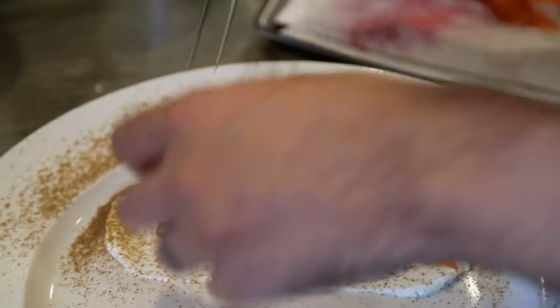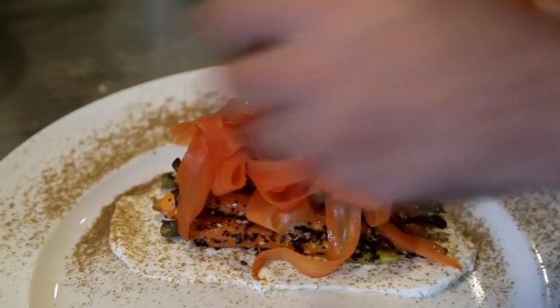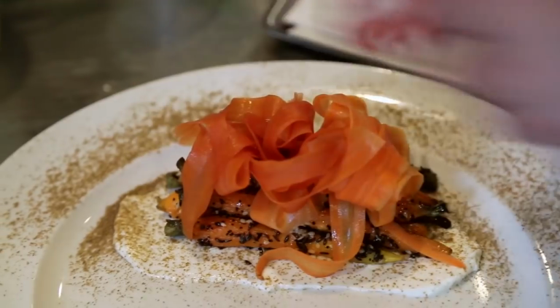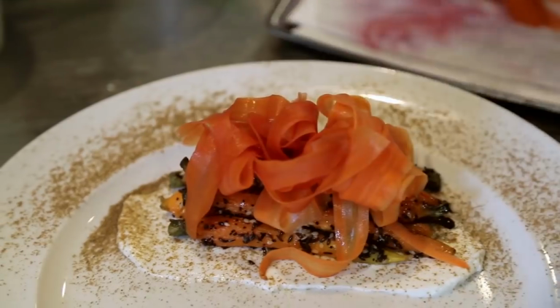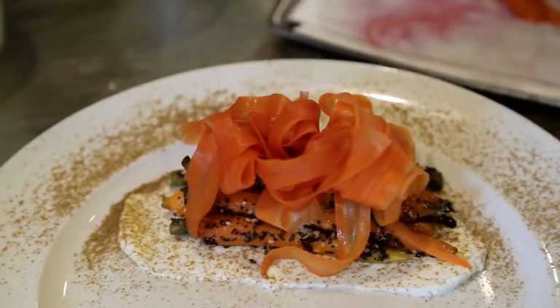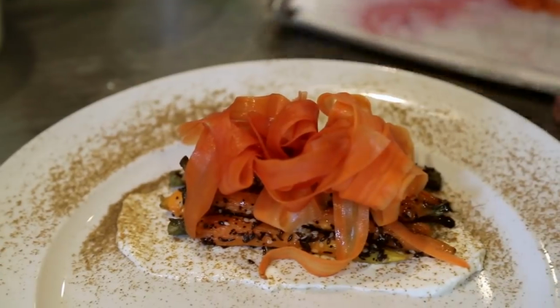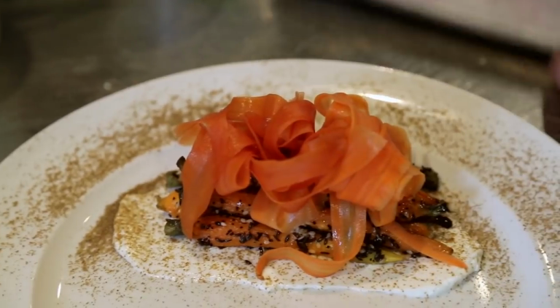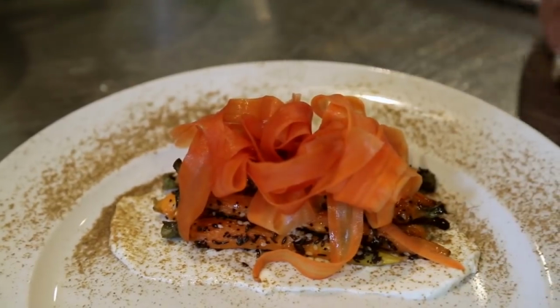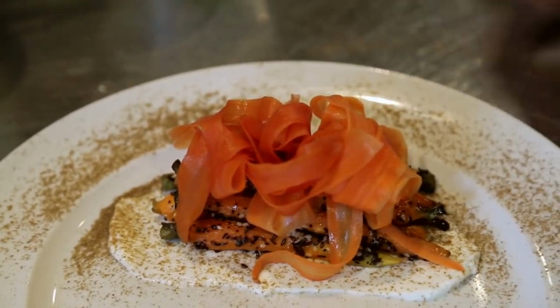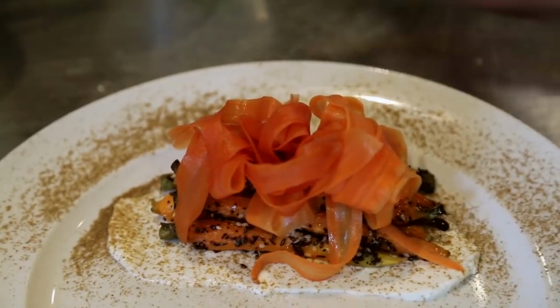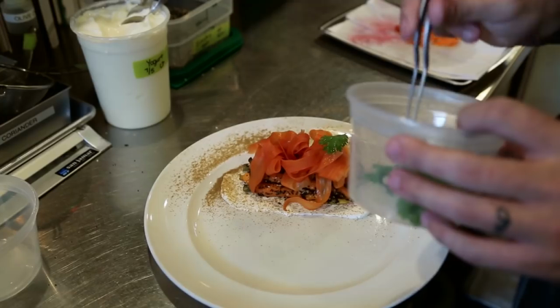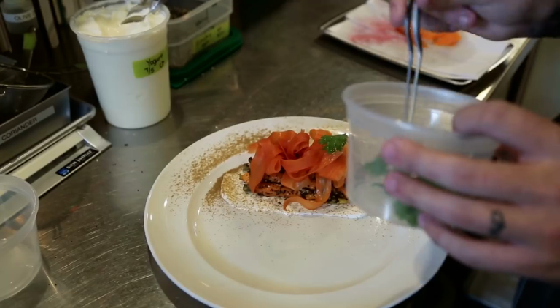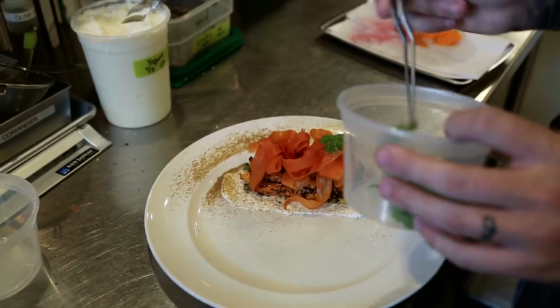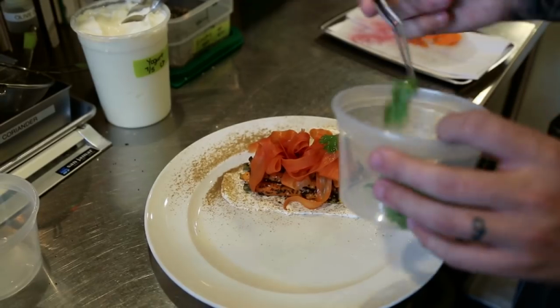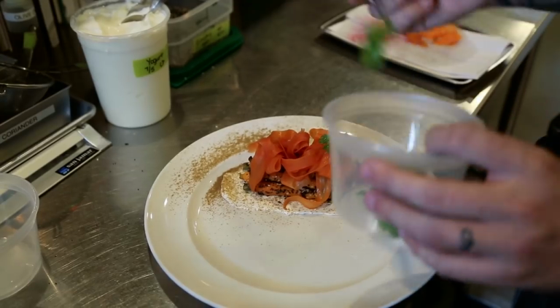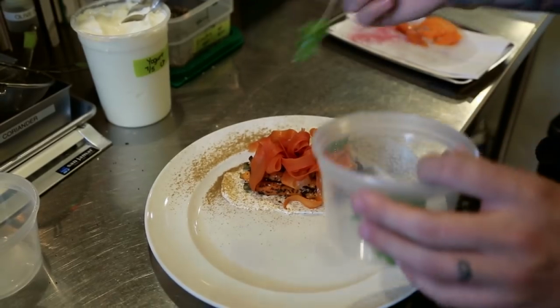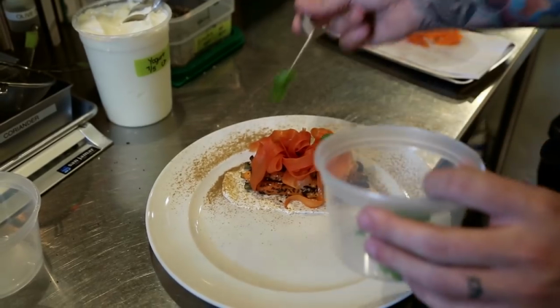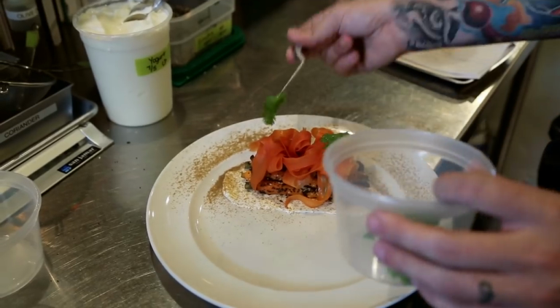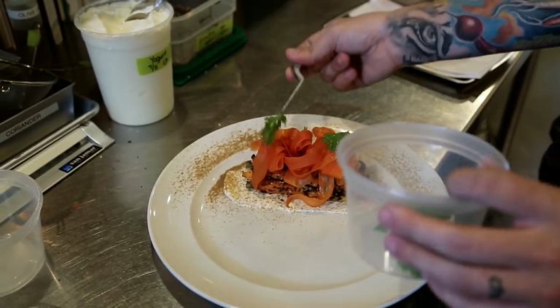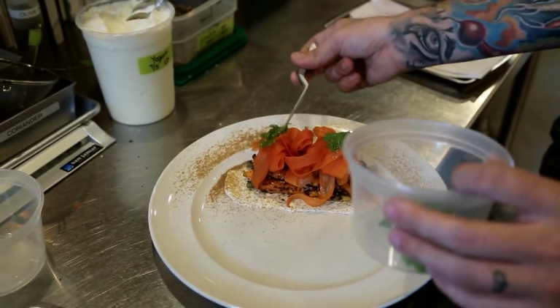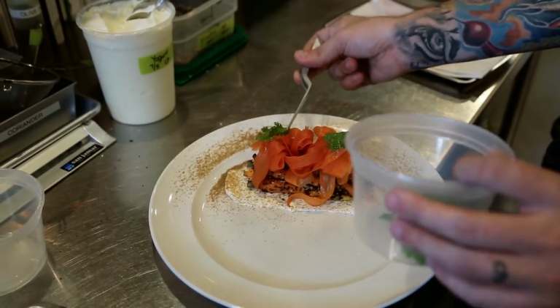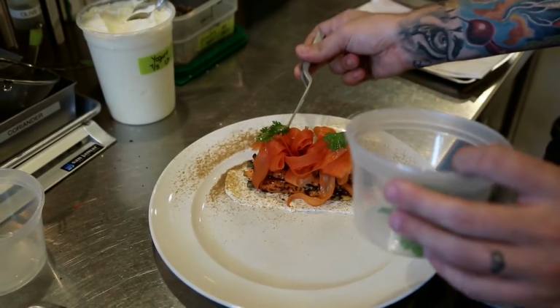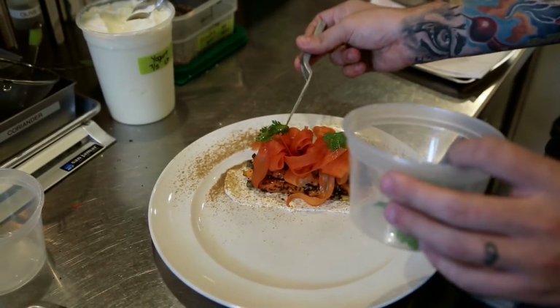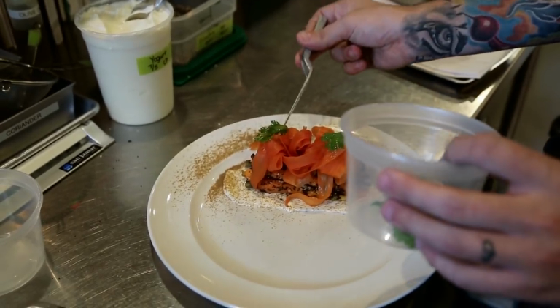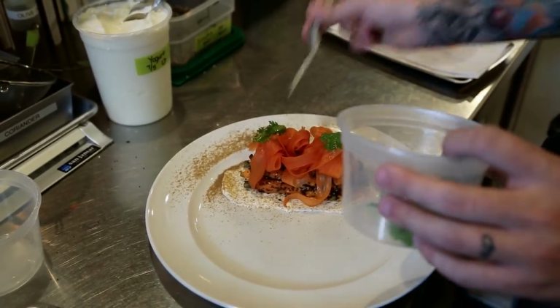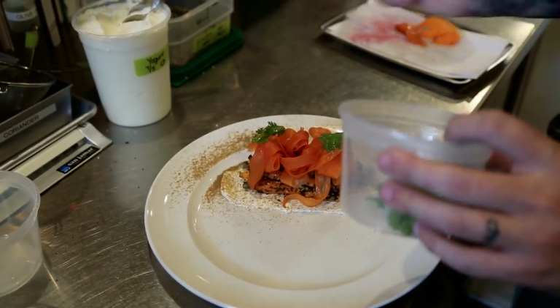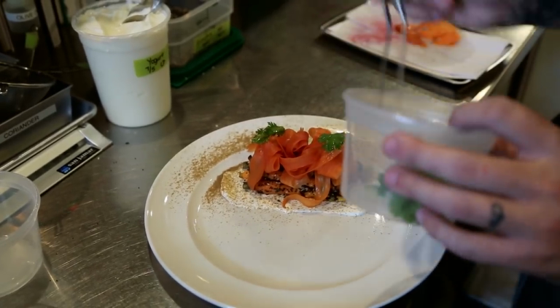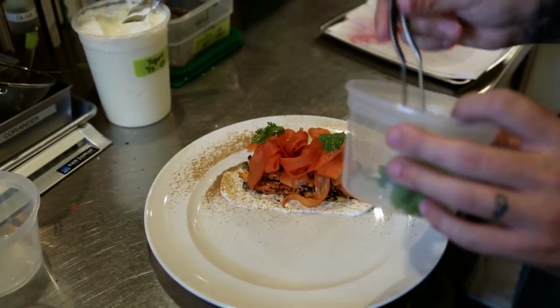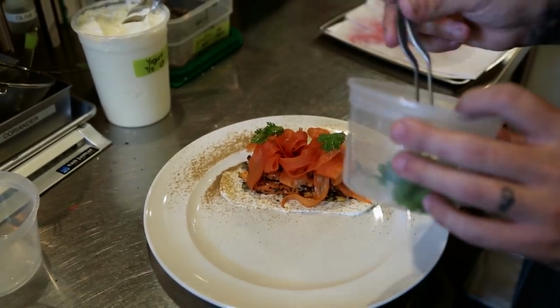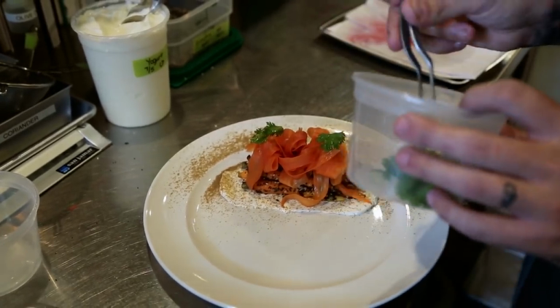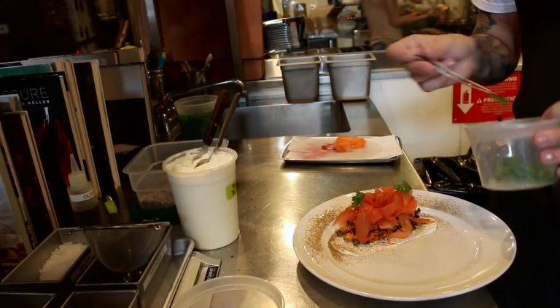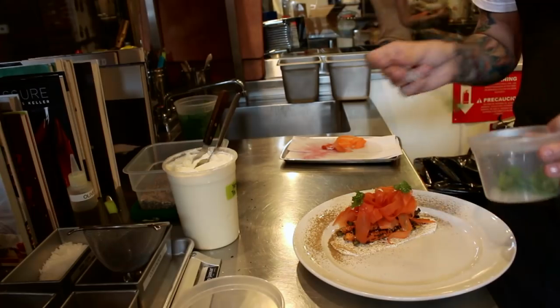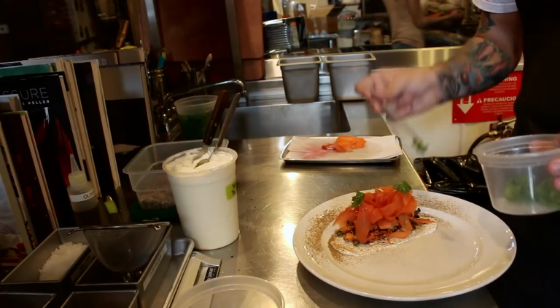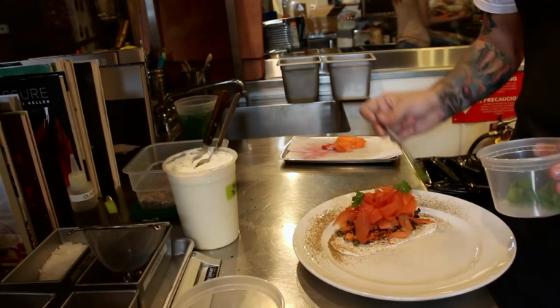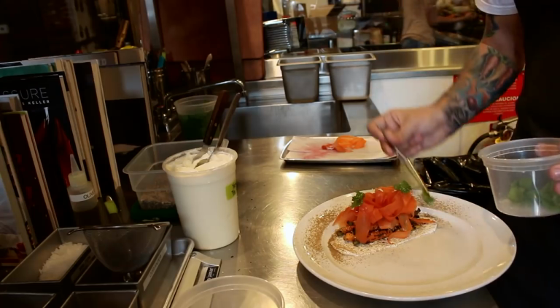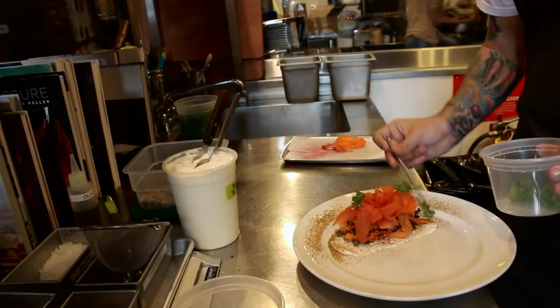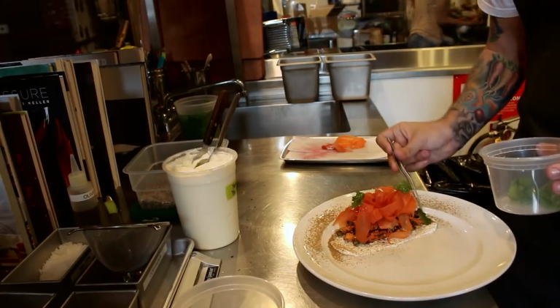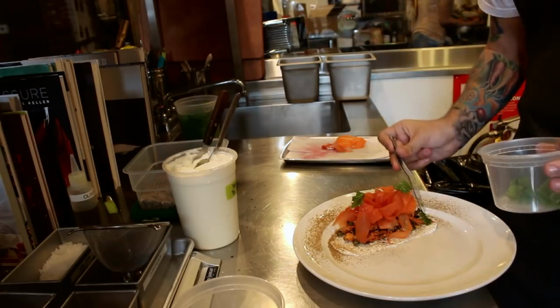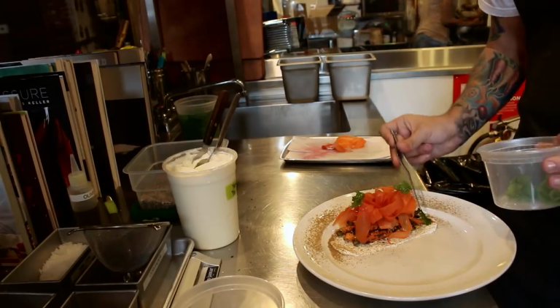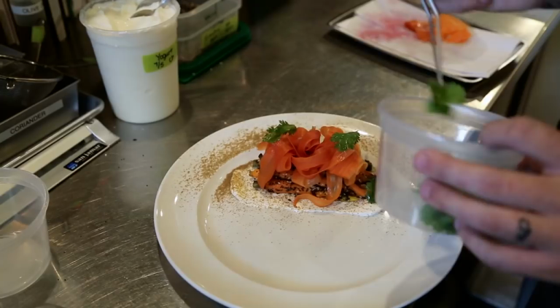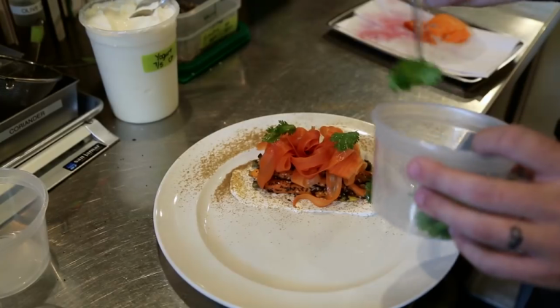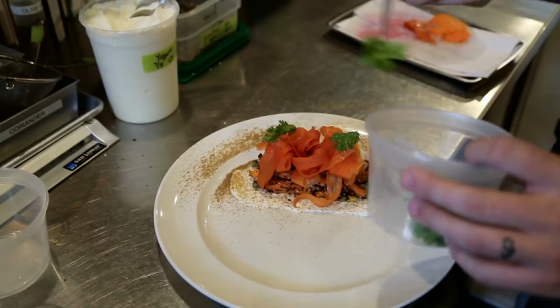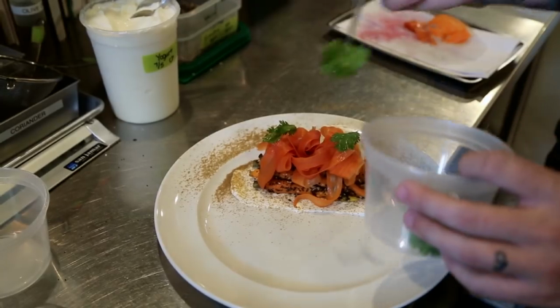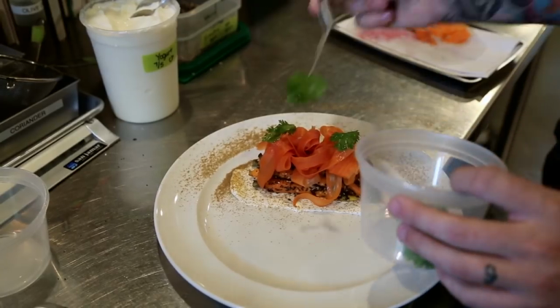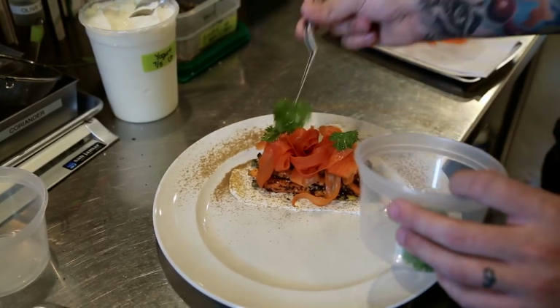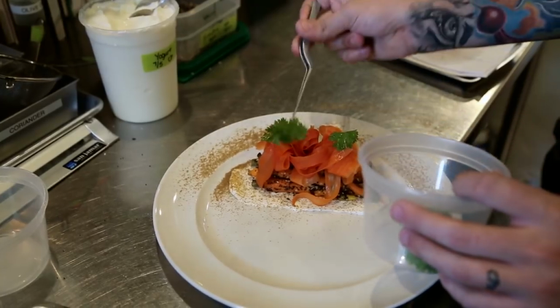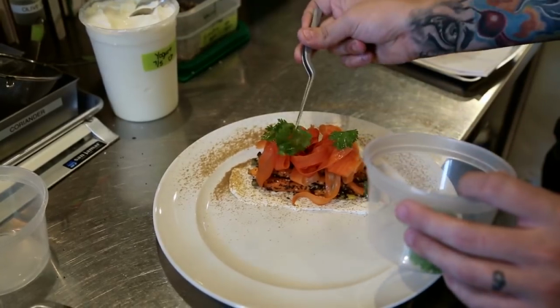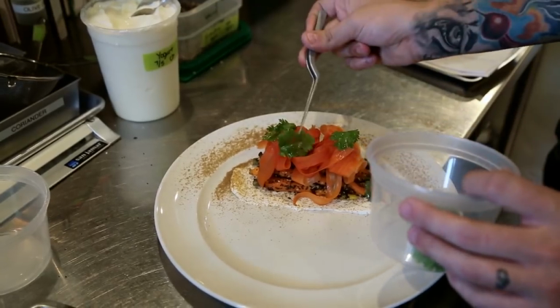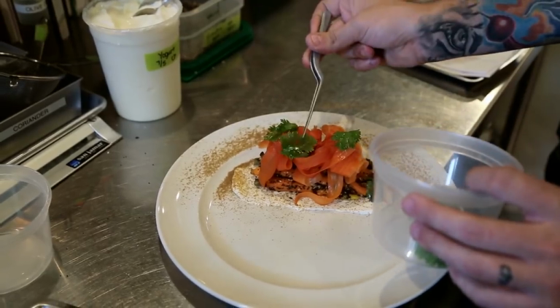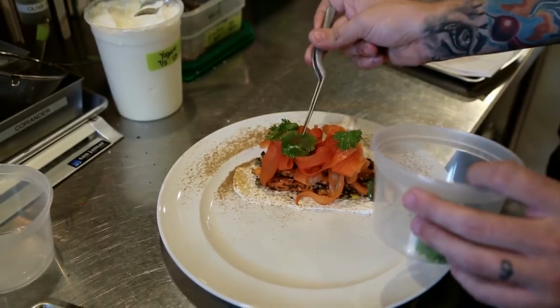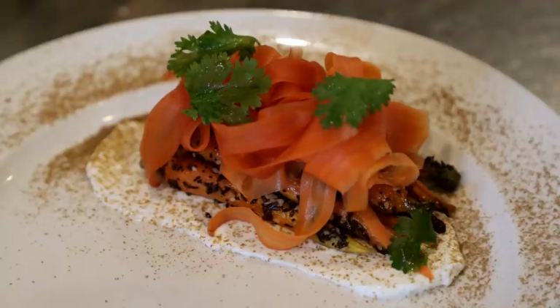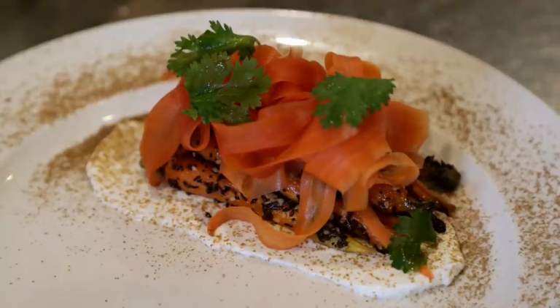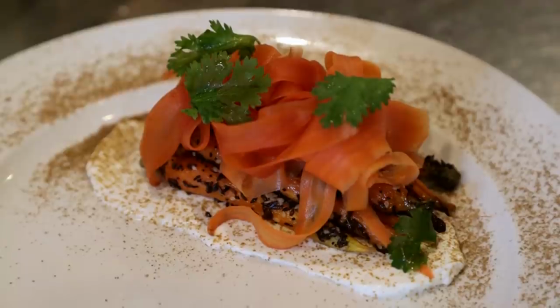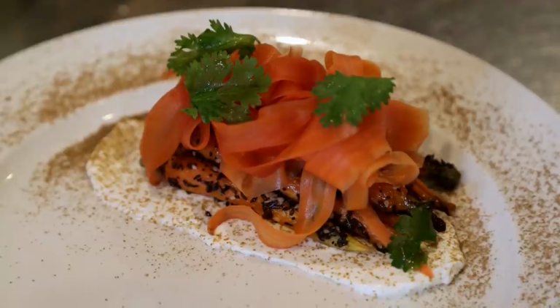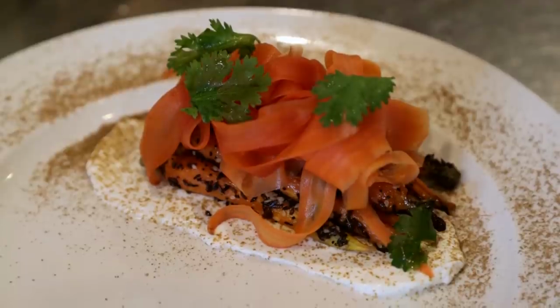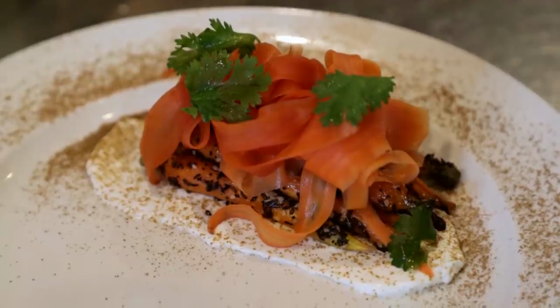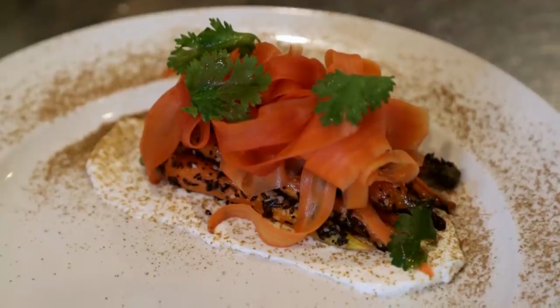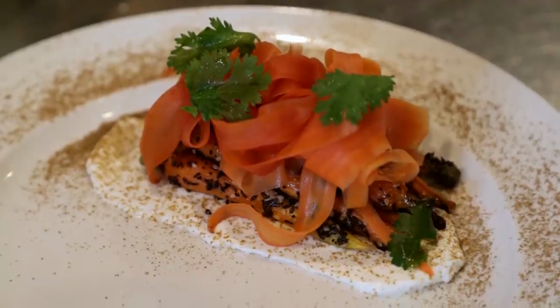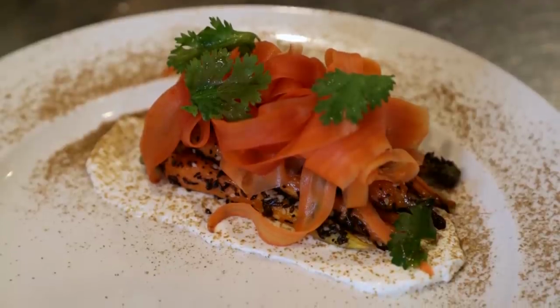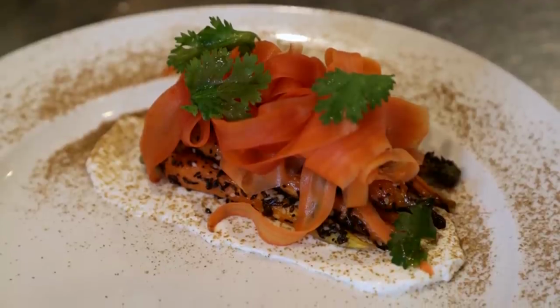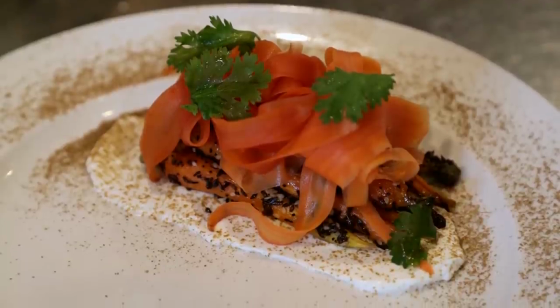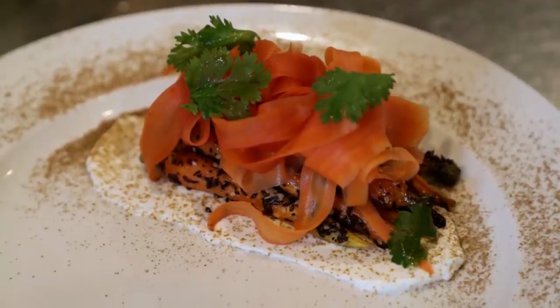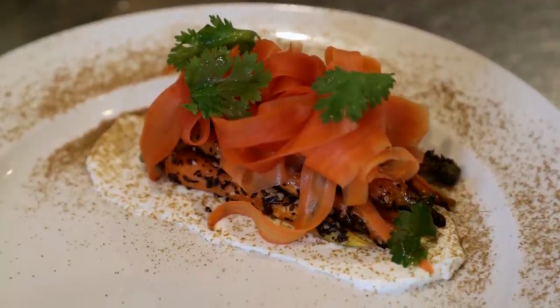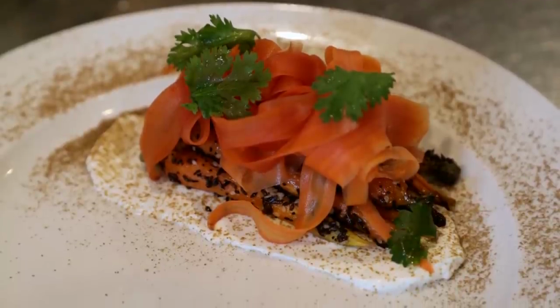We will top that with our pickled carrots, and then finally just a few of our cilantro leaves, and that is our everything carrots.